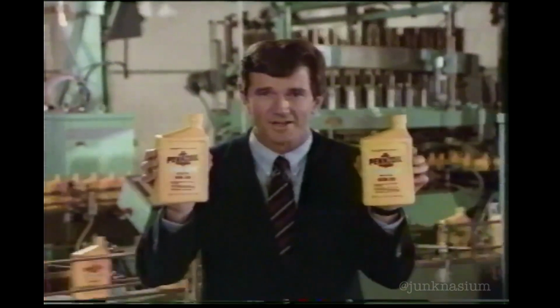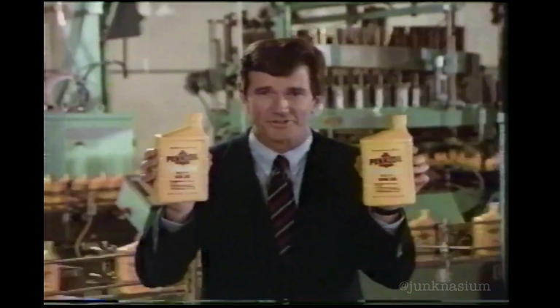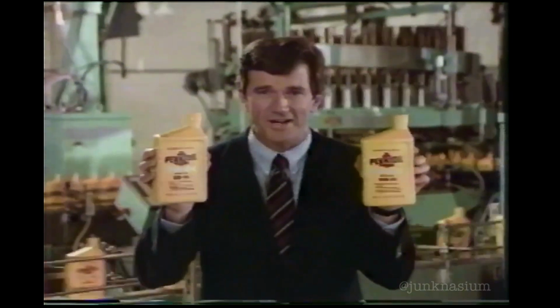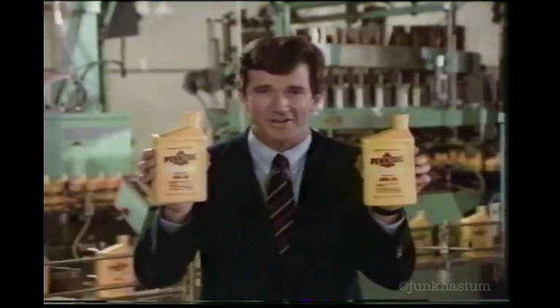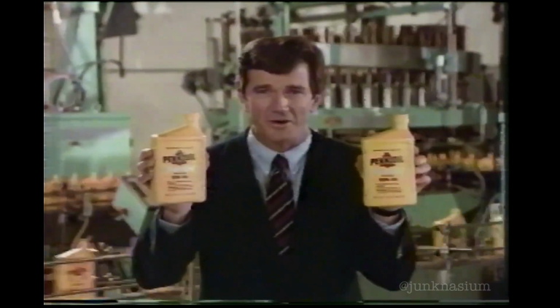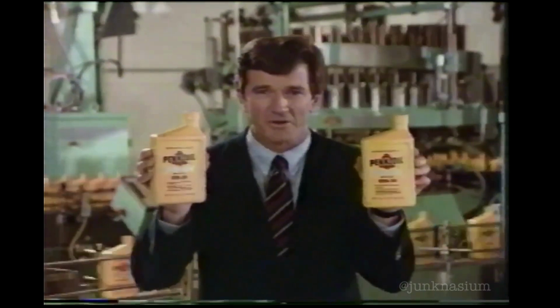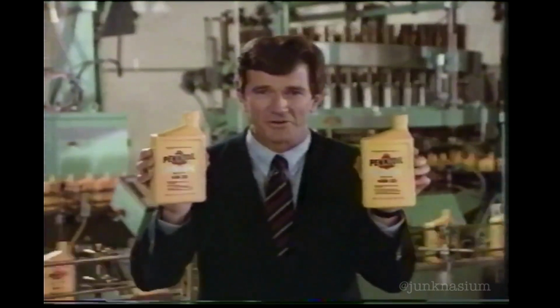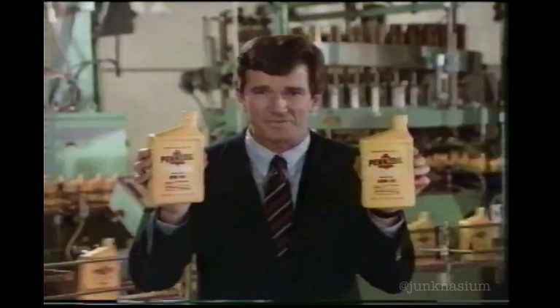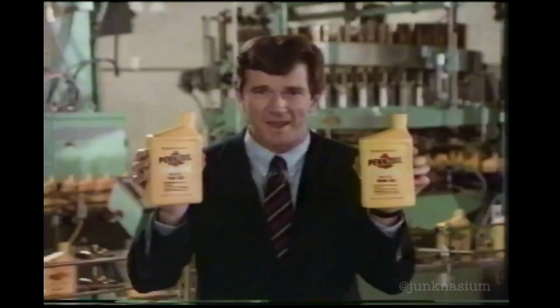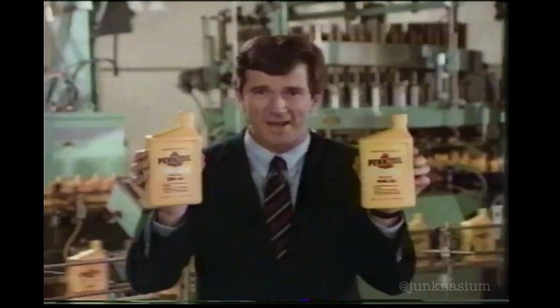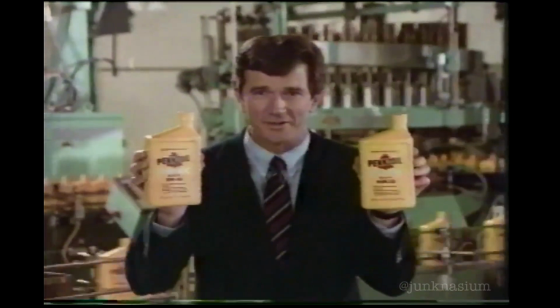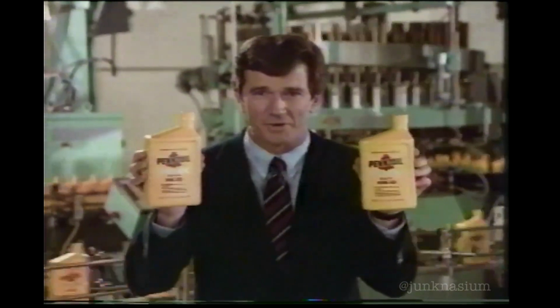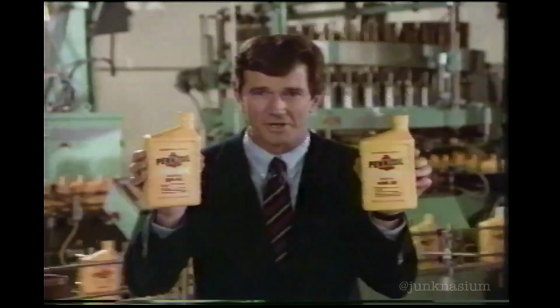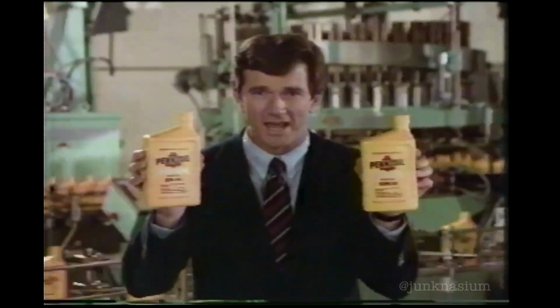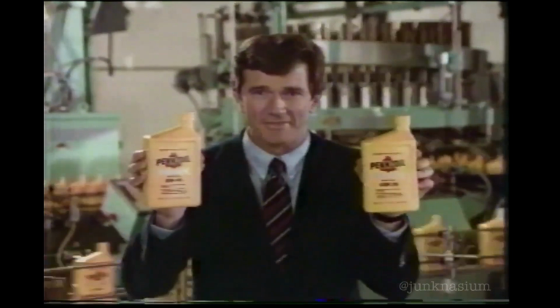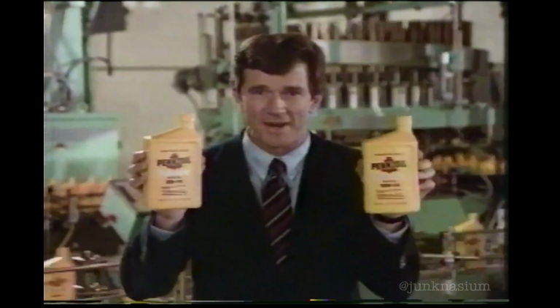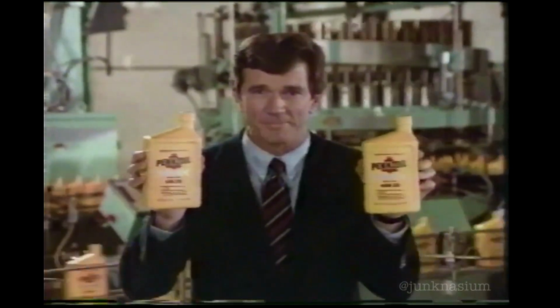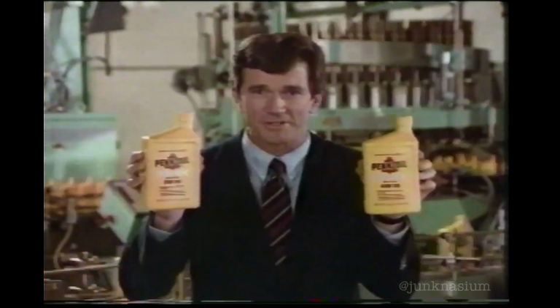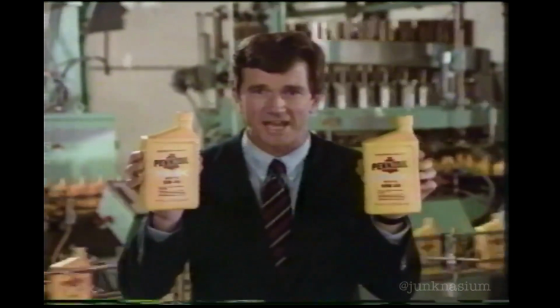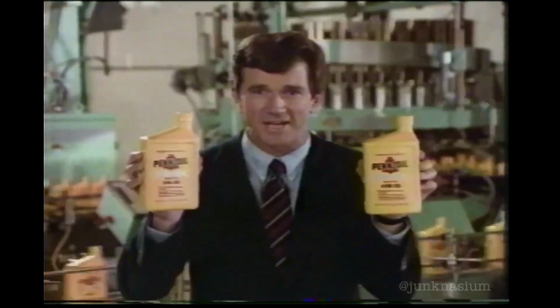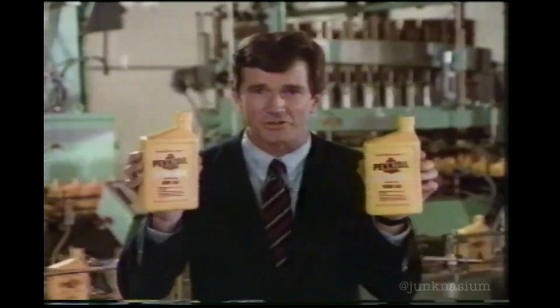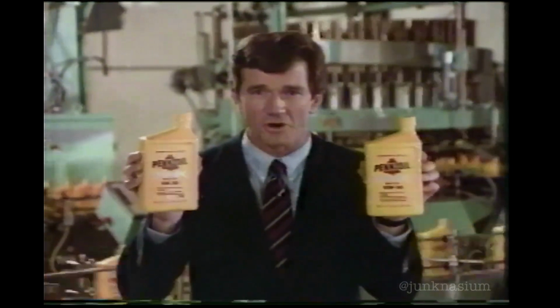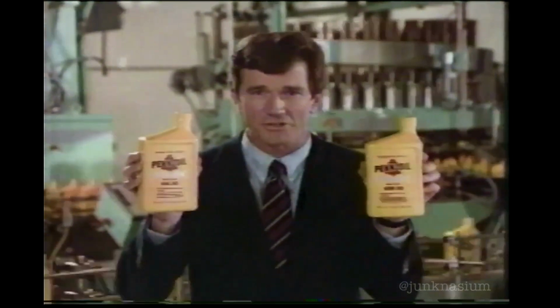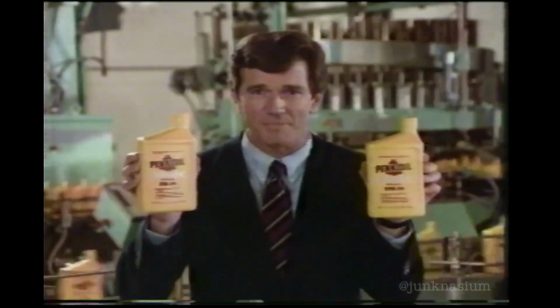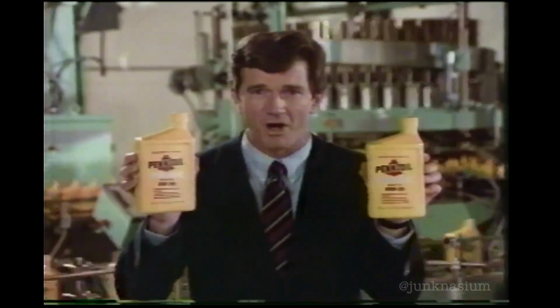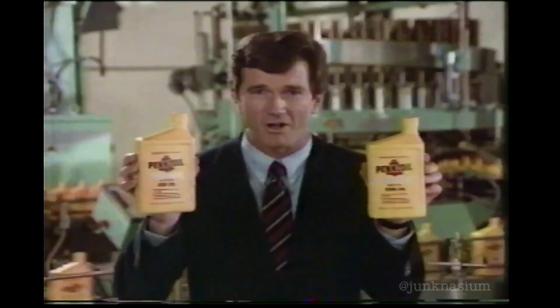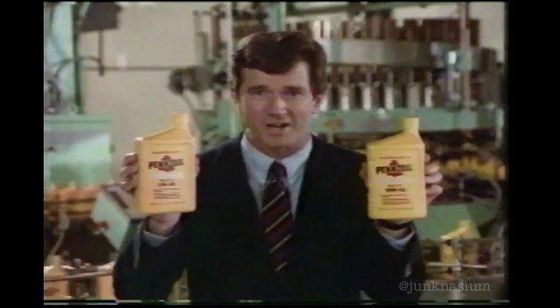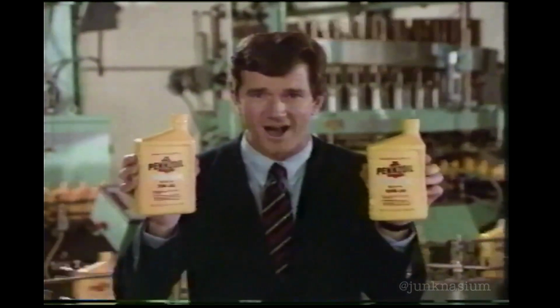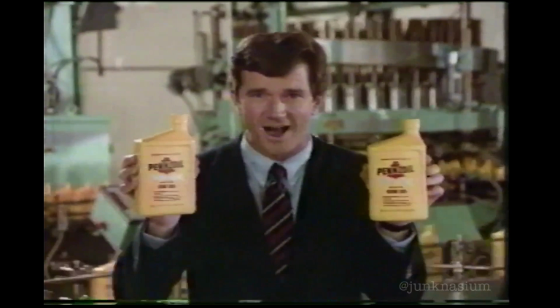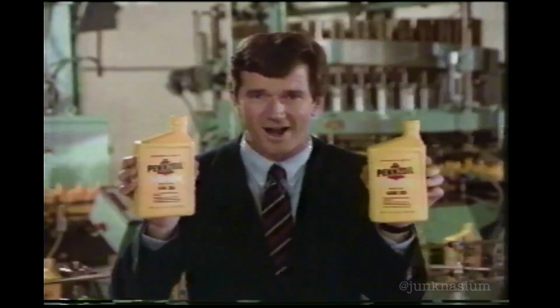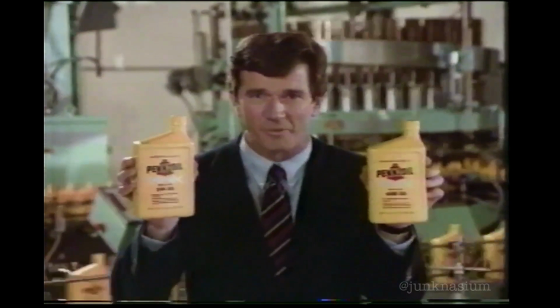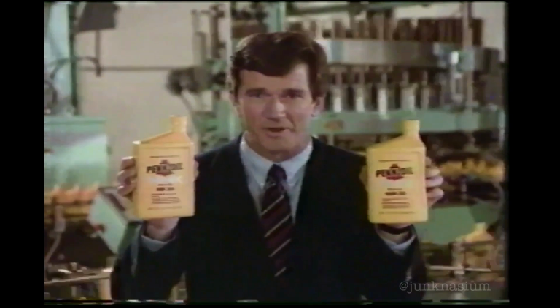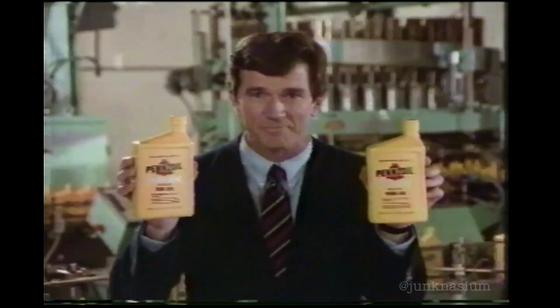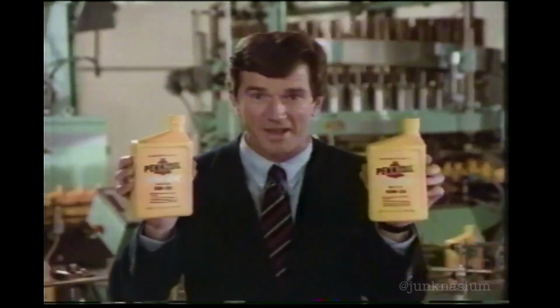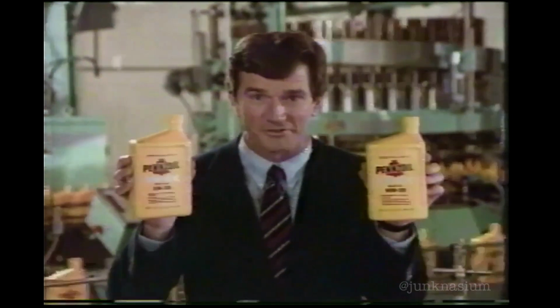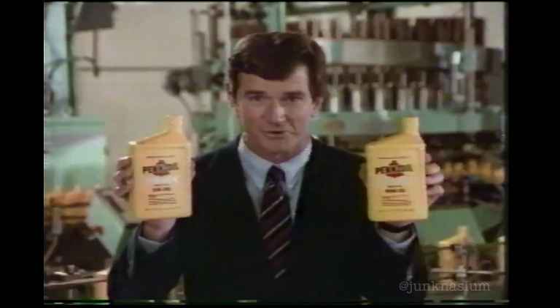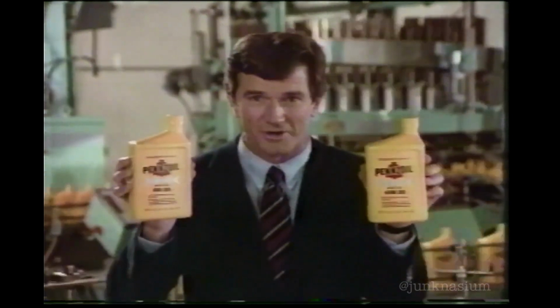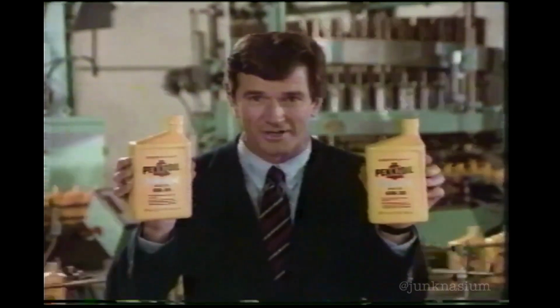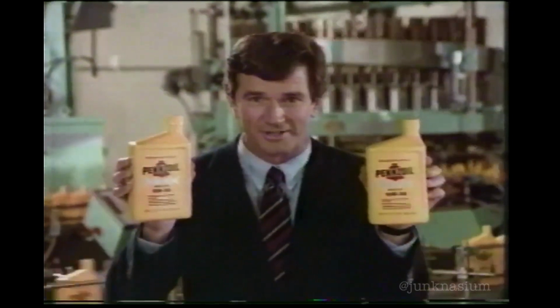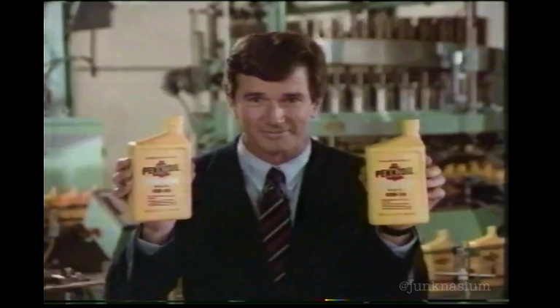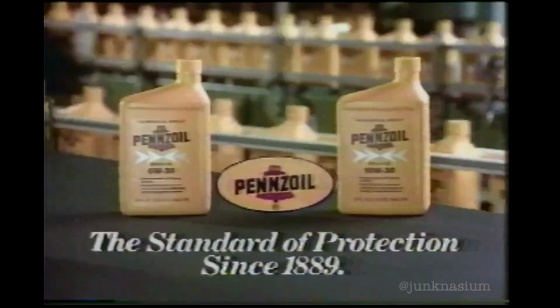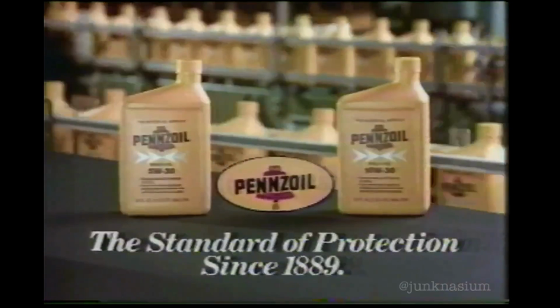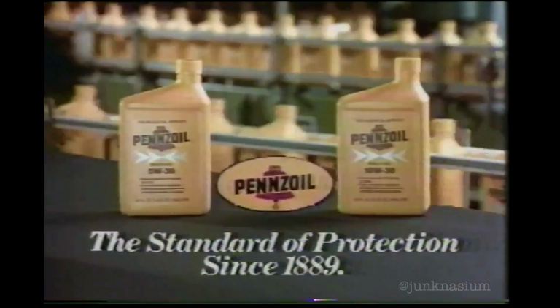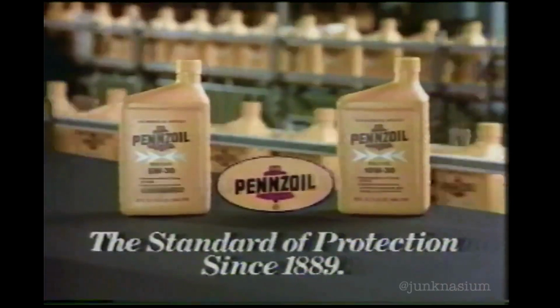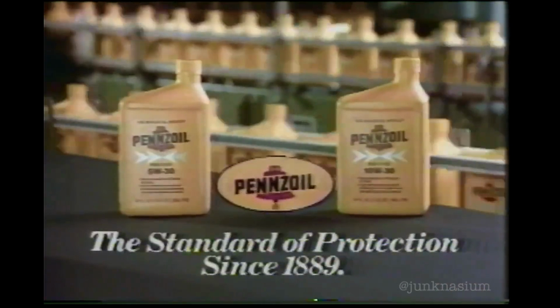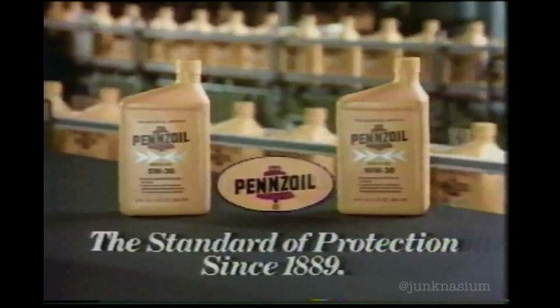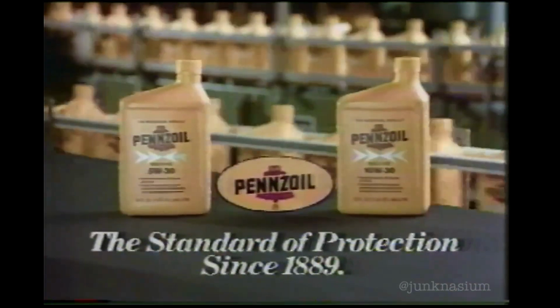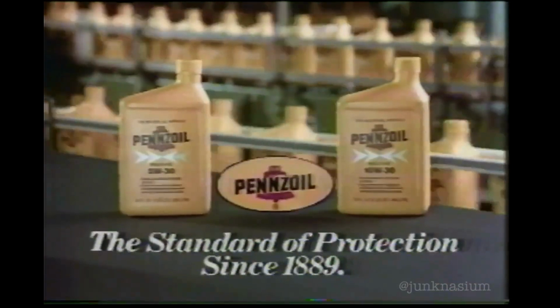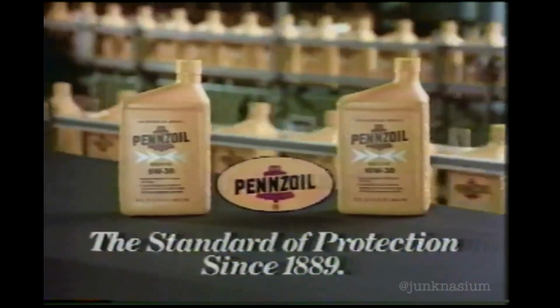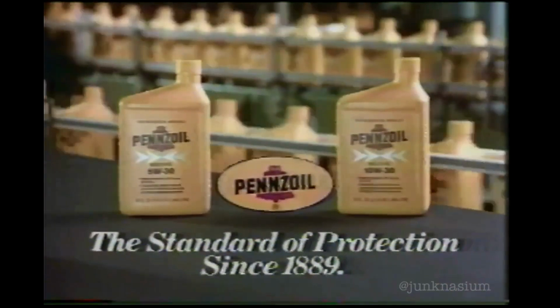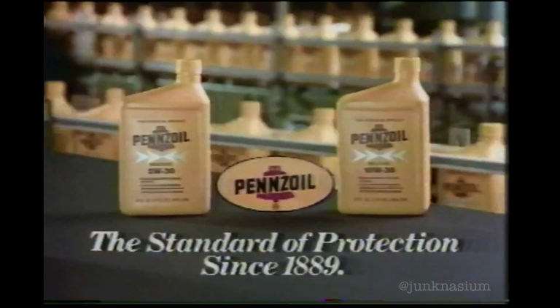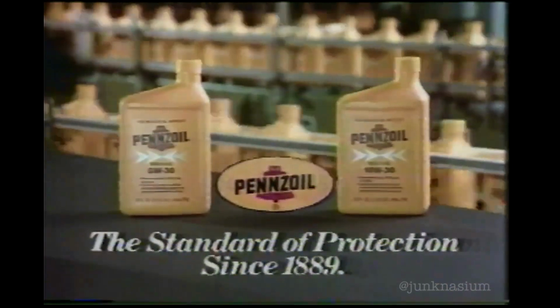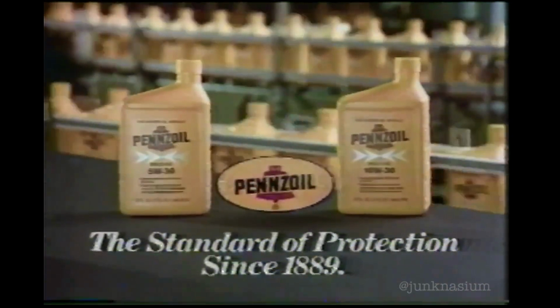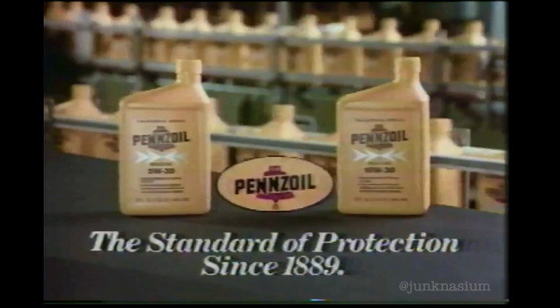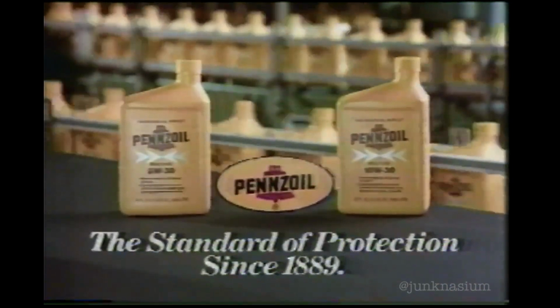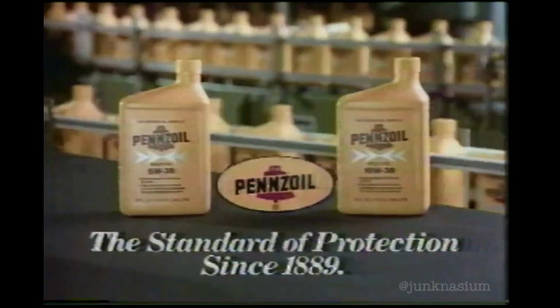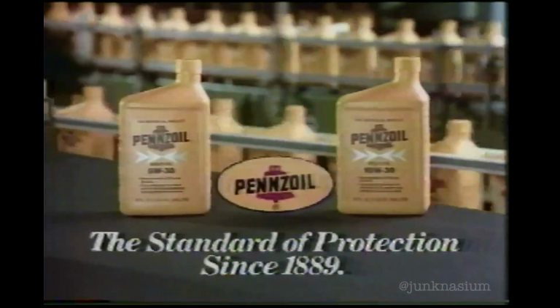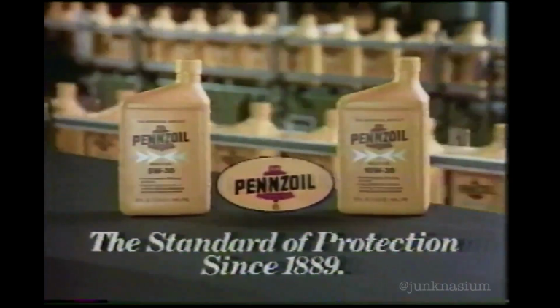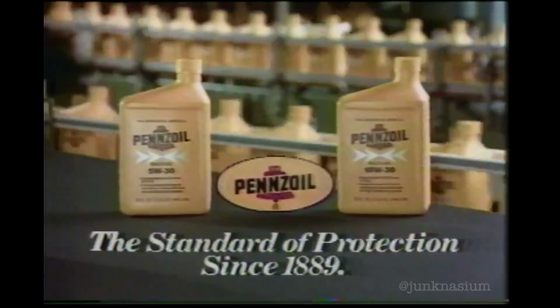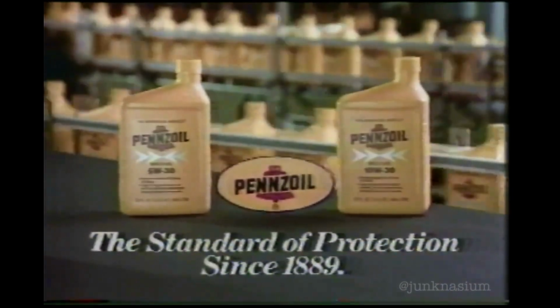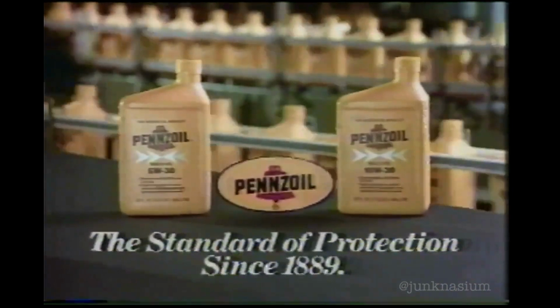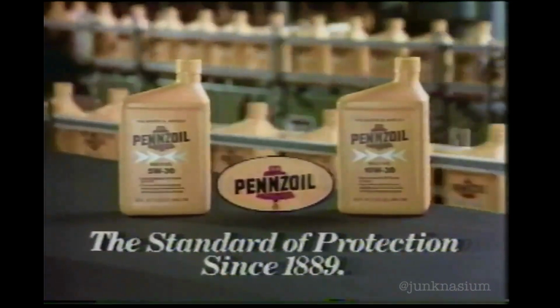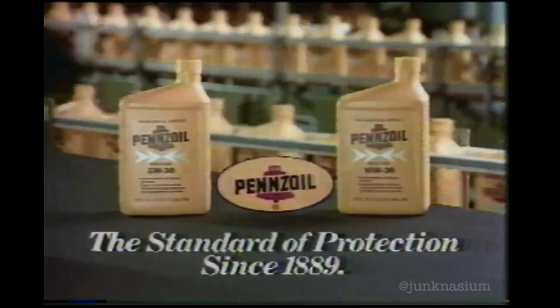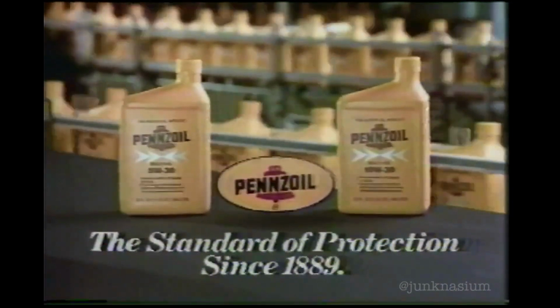Check your owner's manual and then protect your small car with Pennzoil. The standard of protection since 1889.